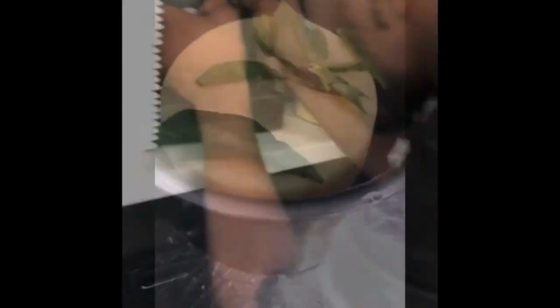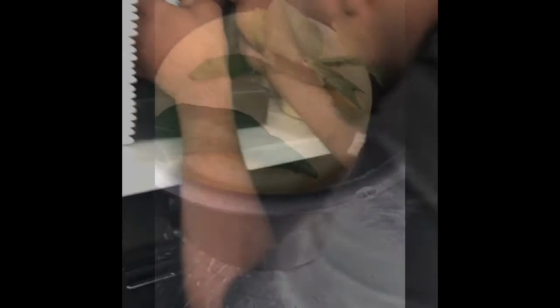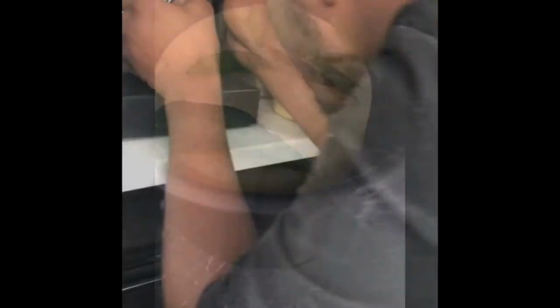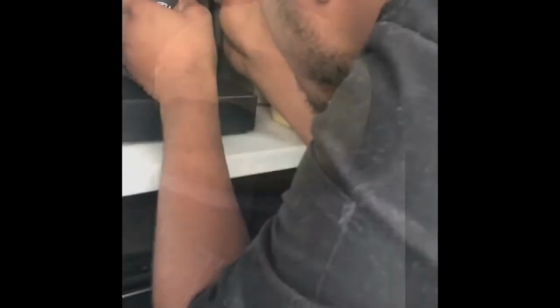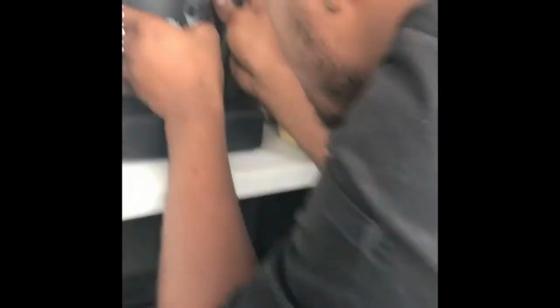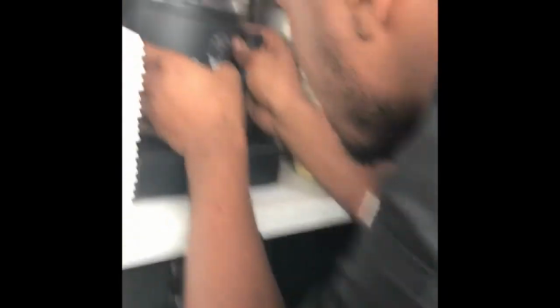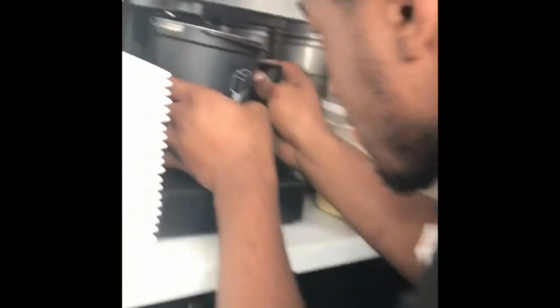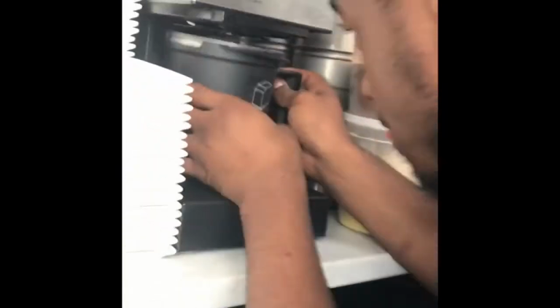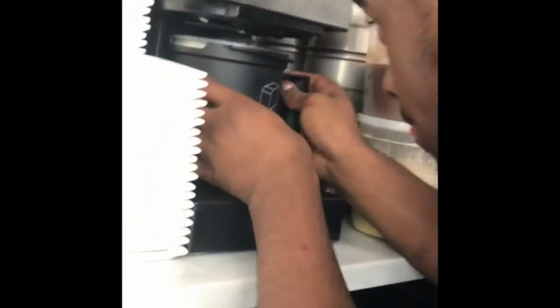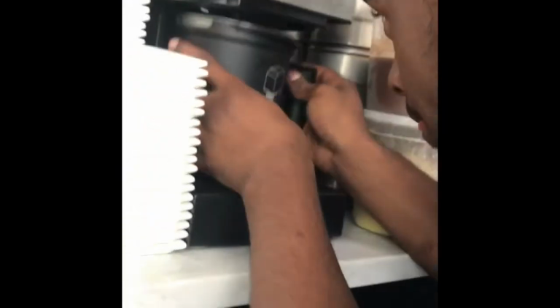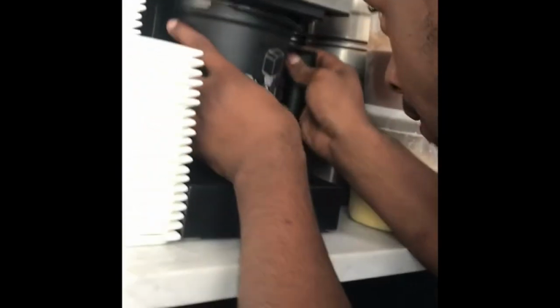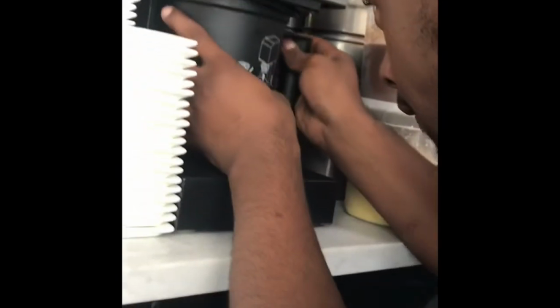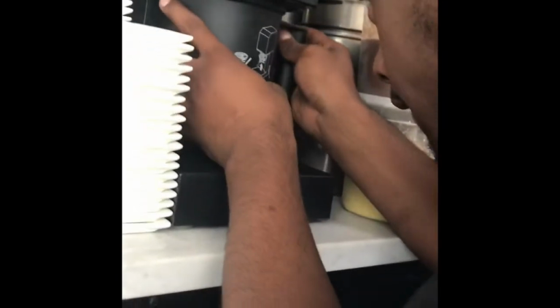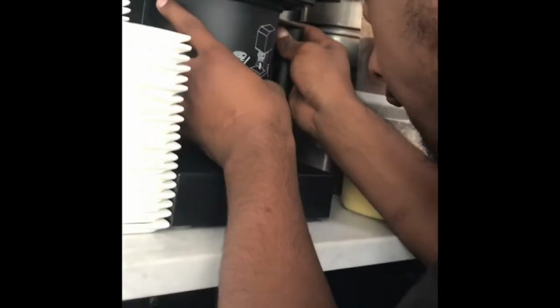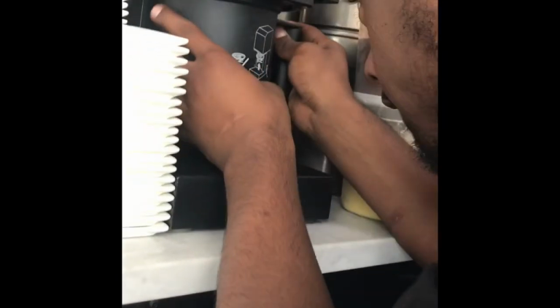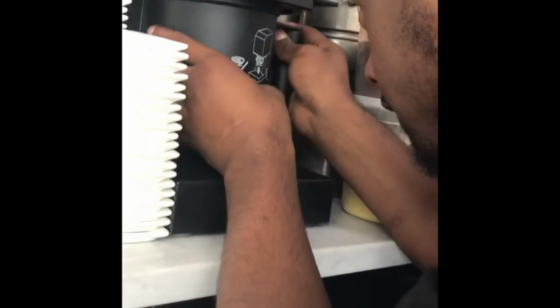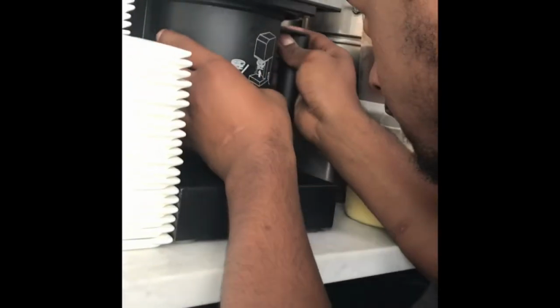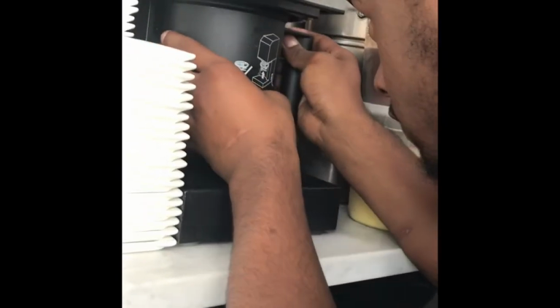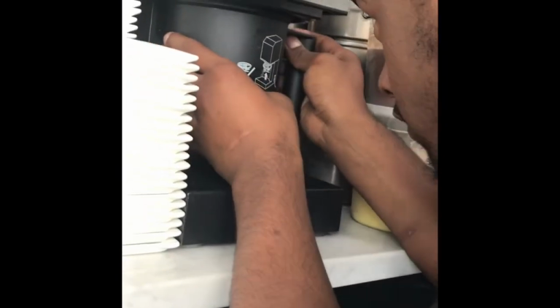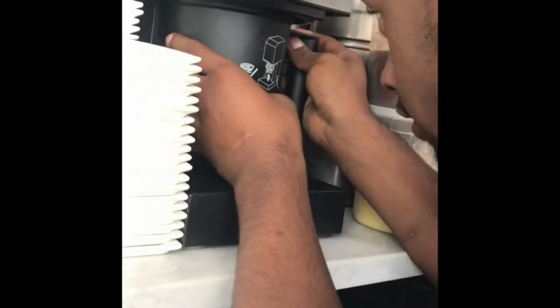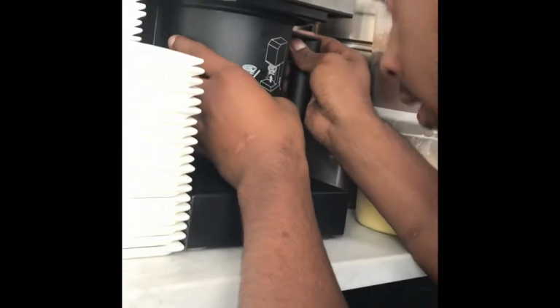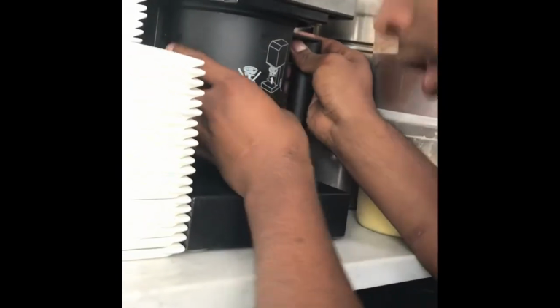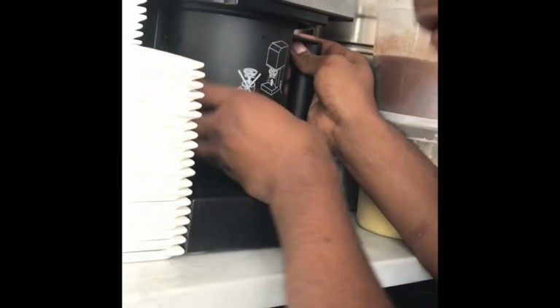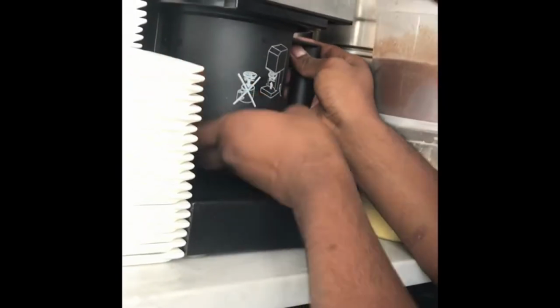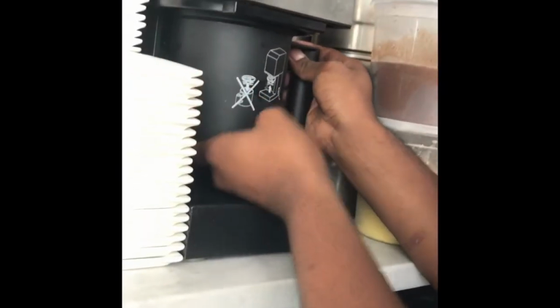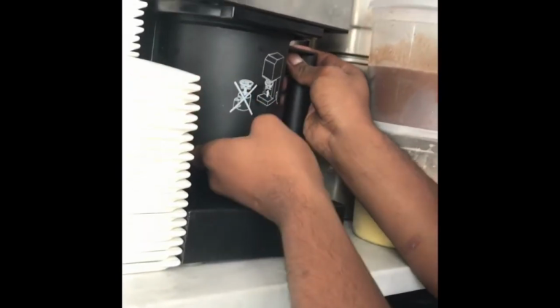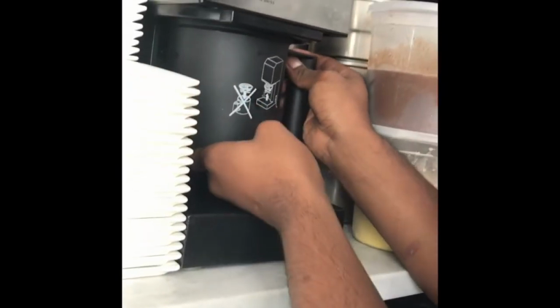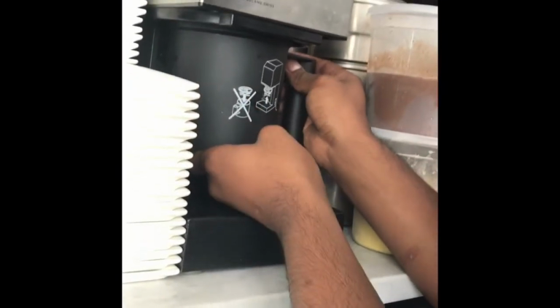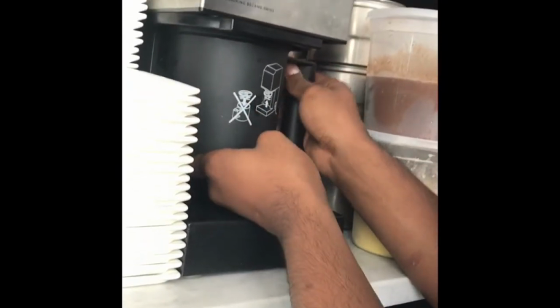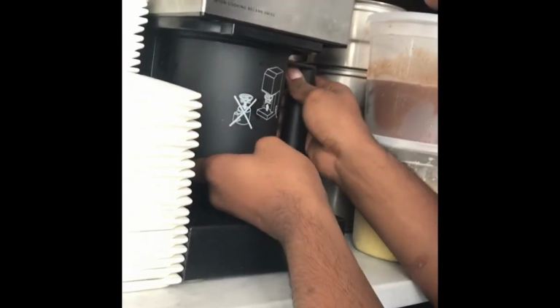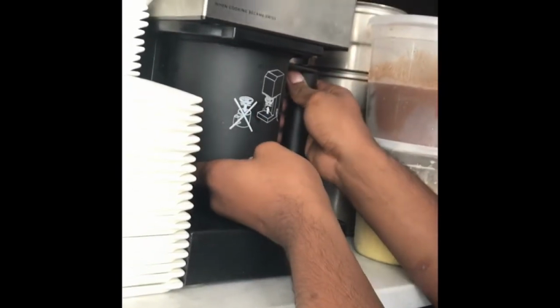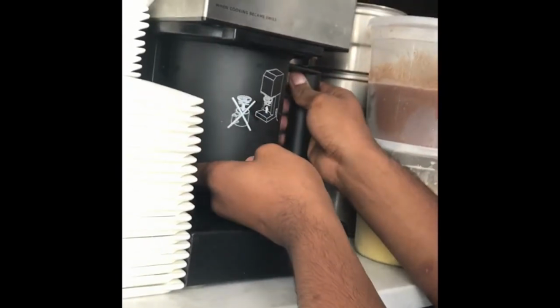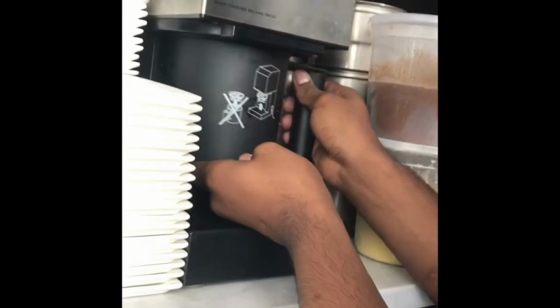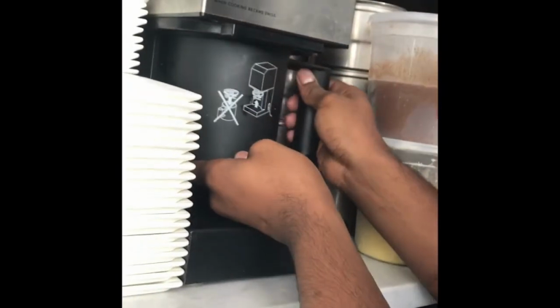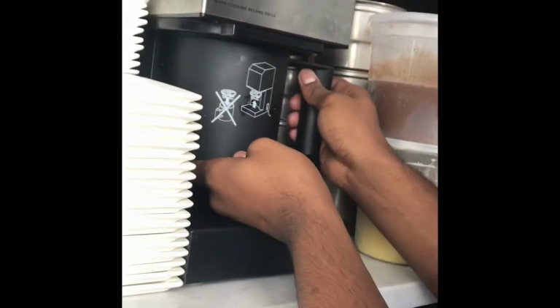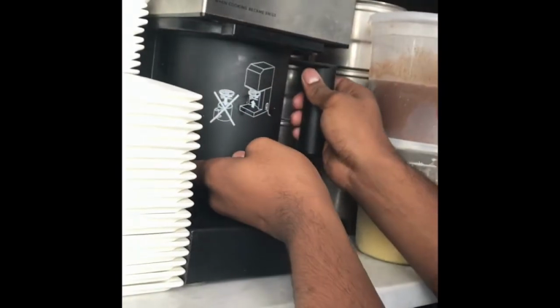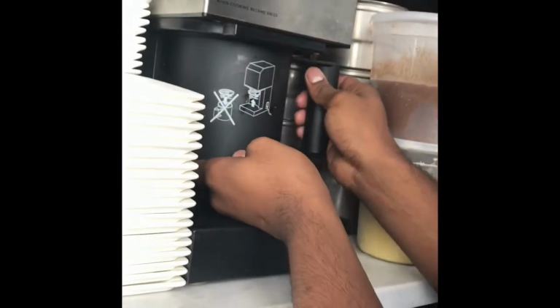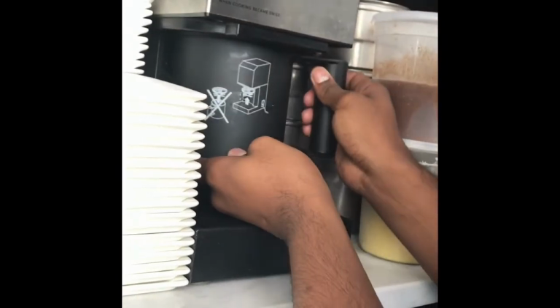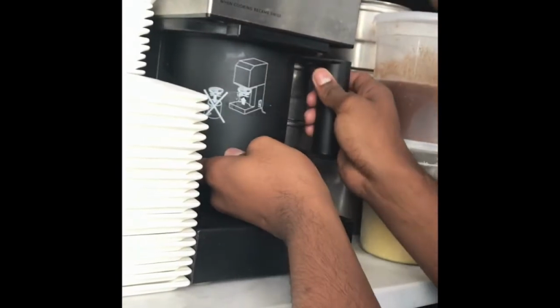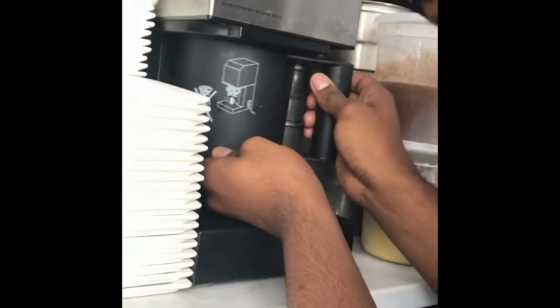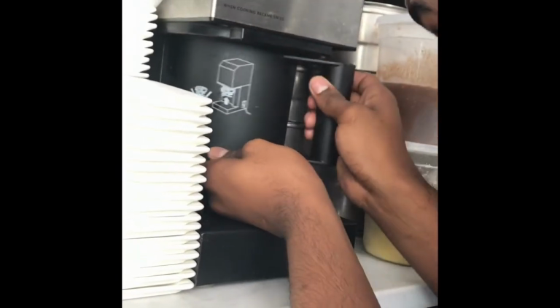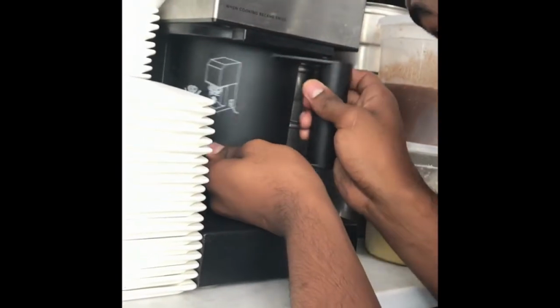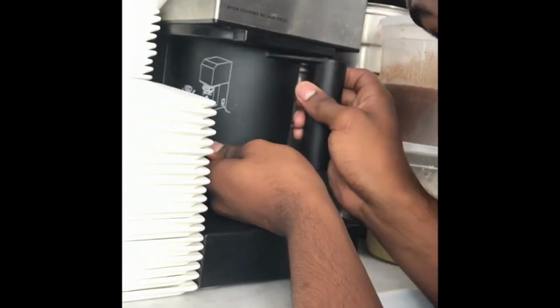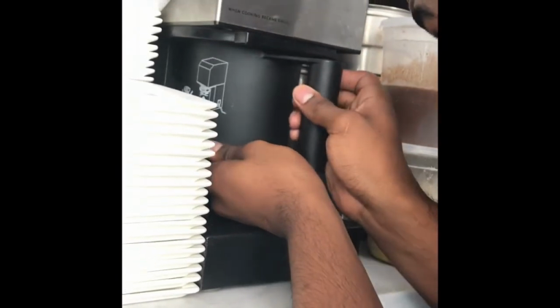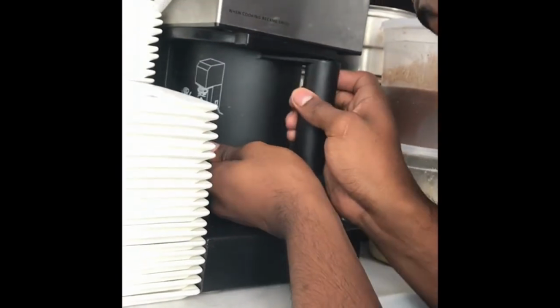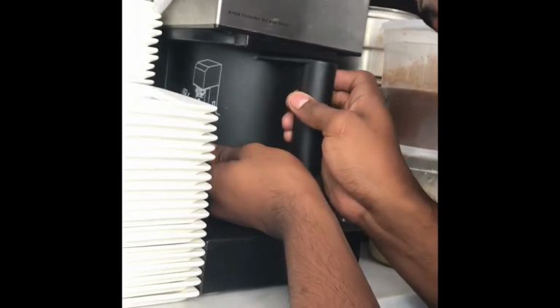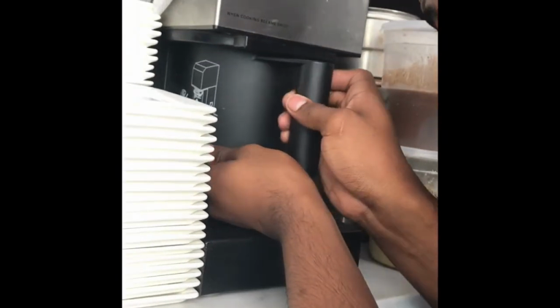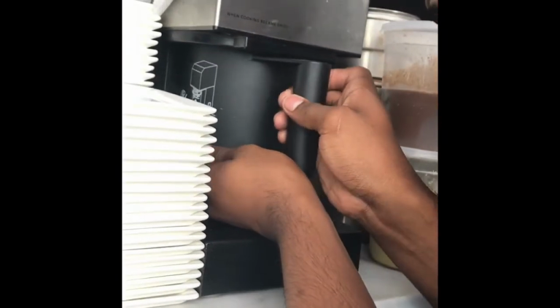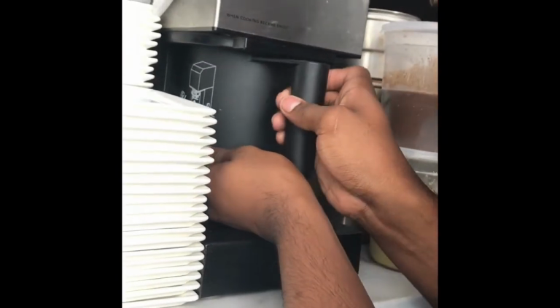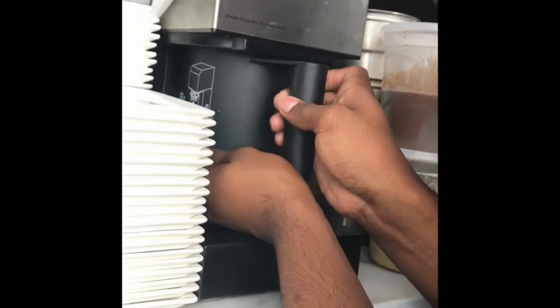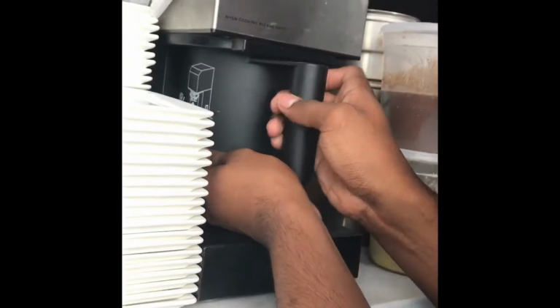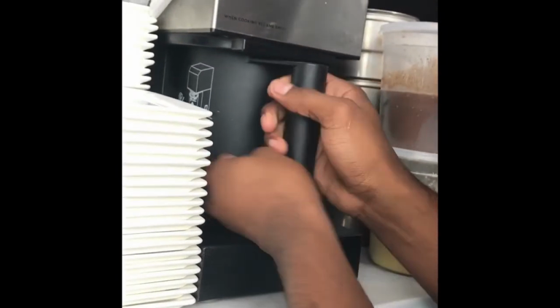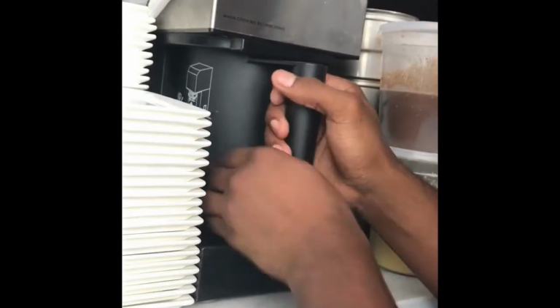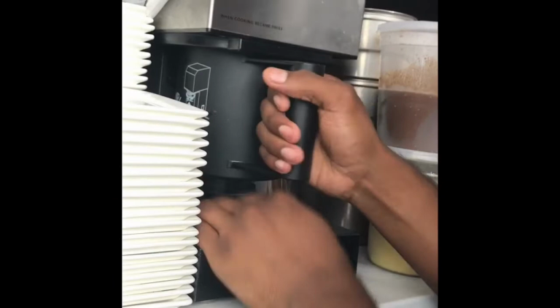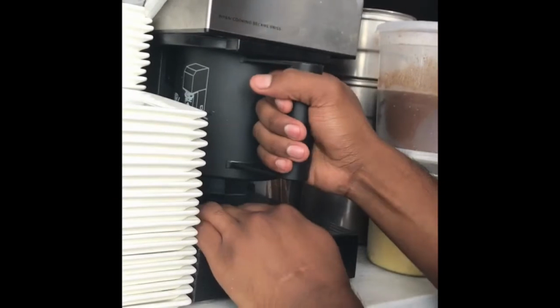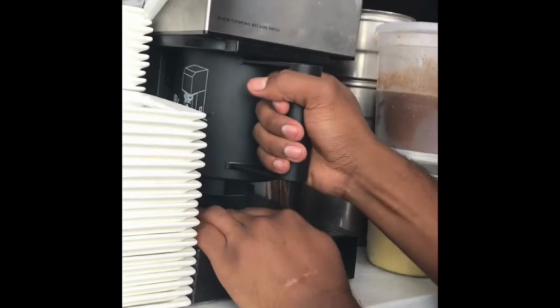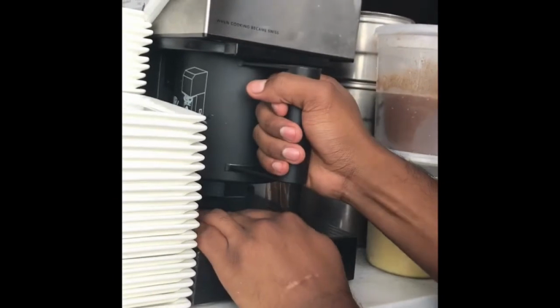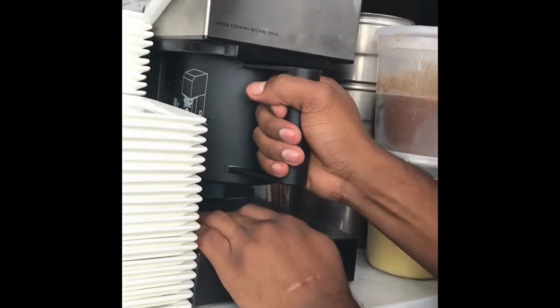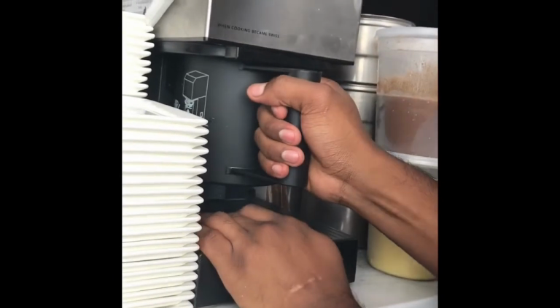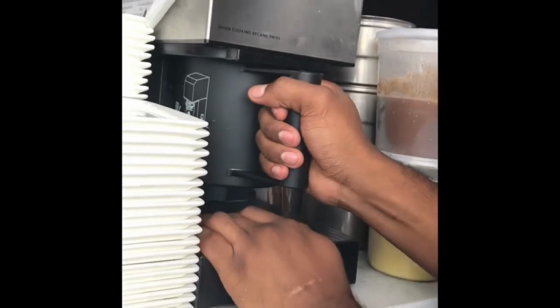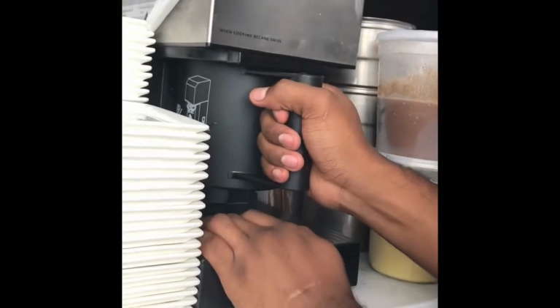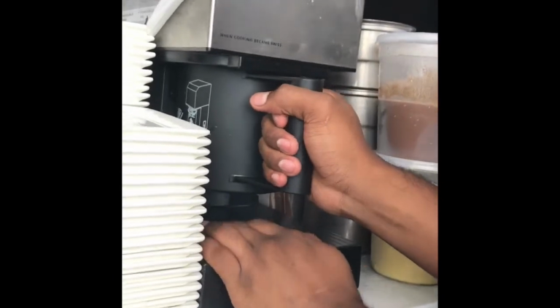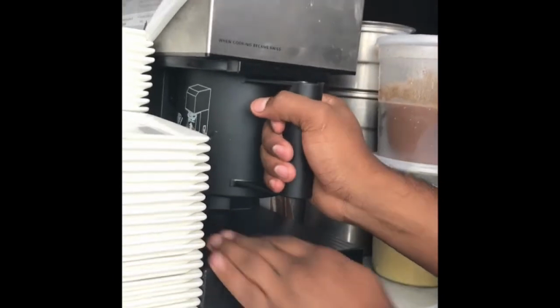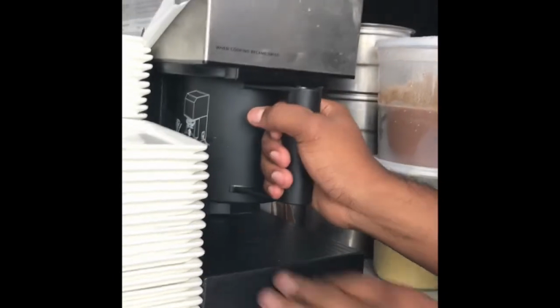Okay, you push it up like that, turn it out like that.